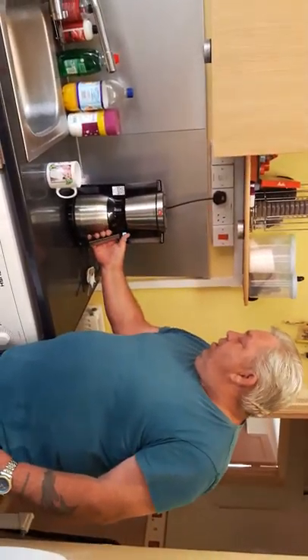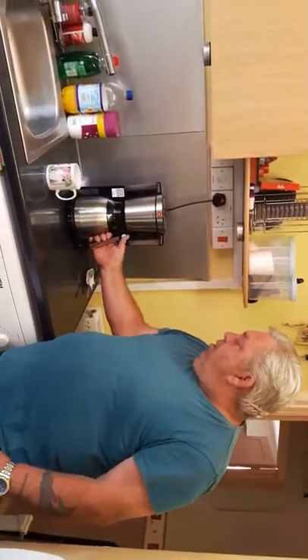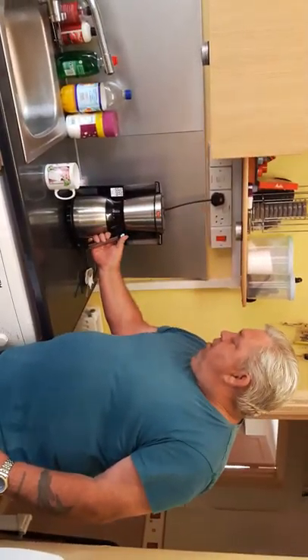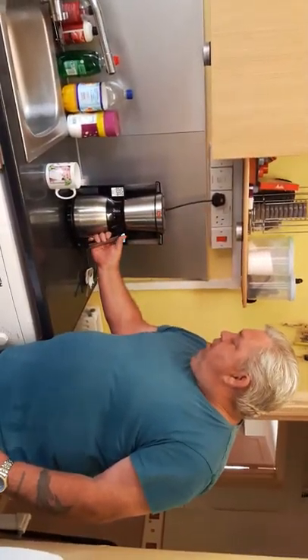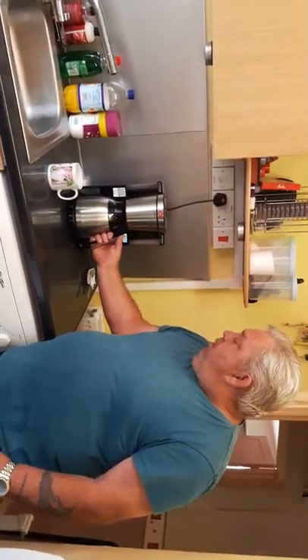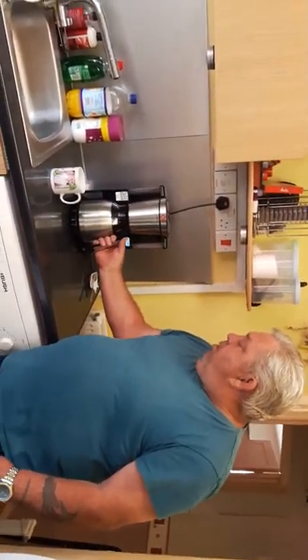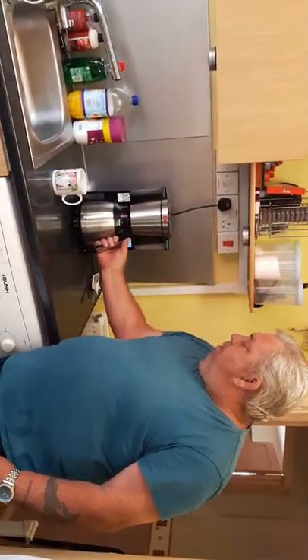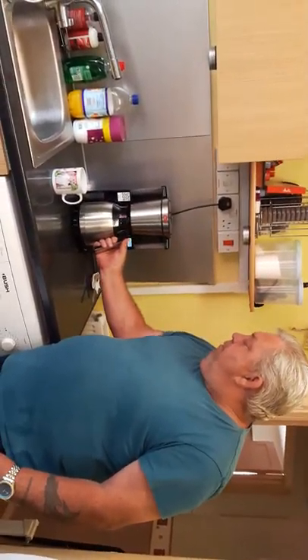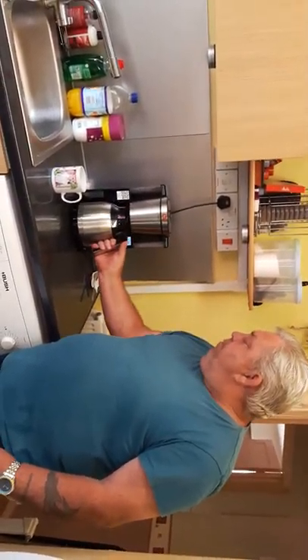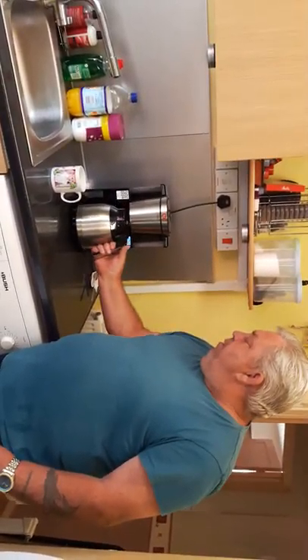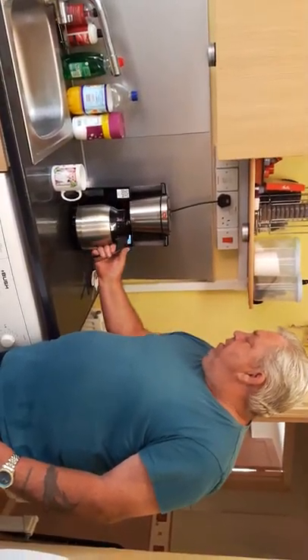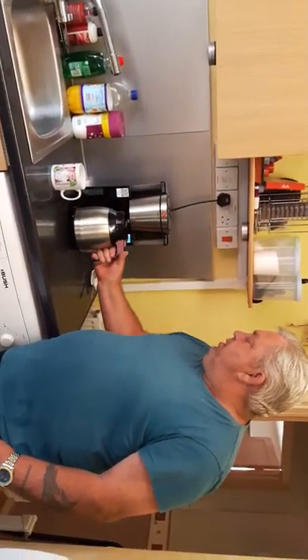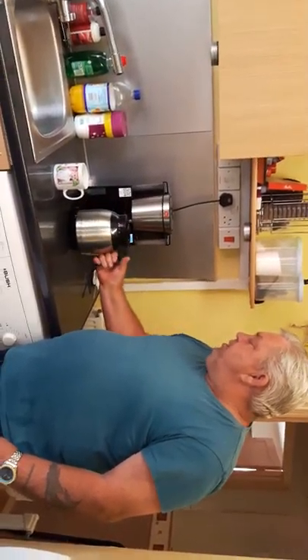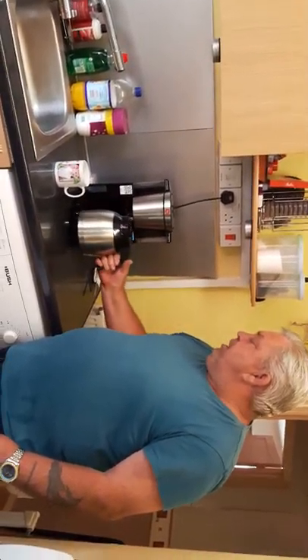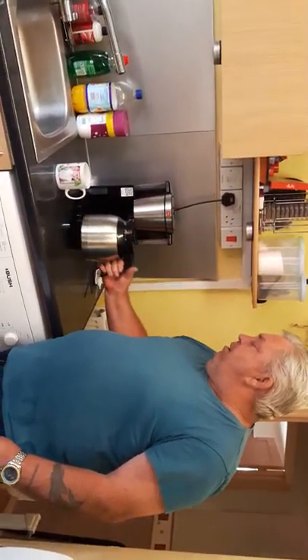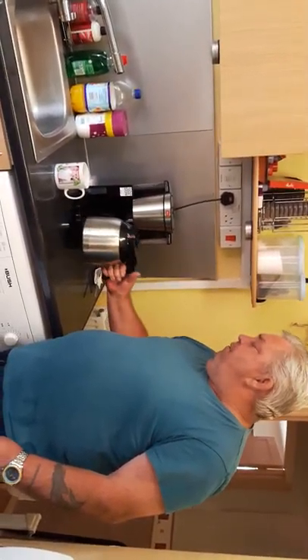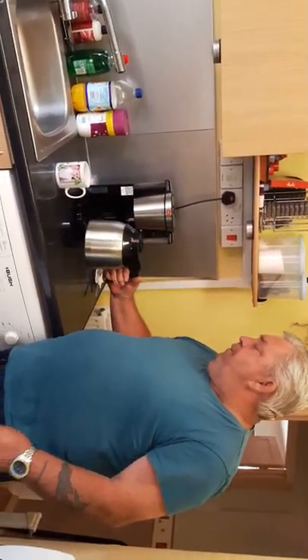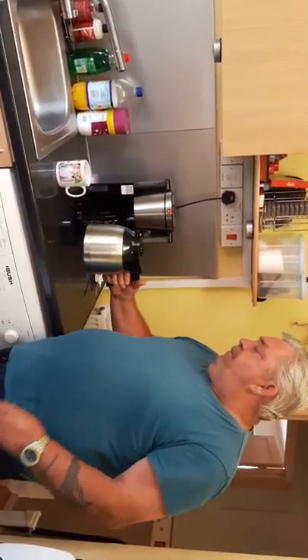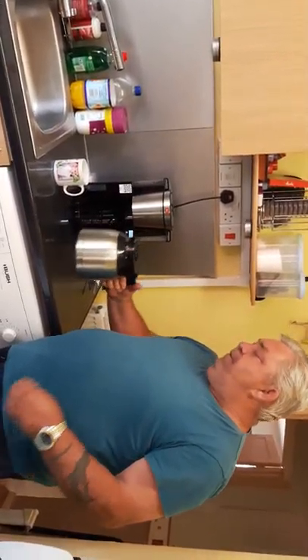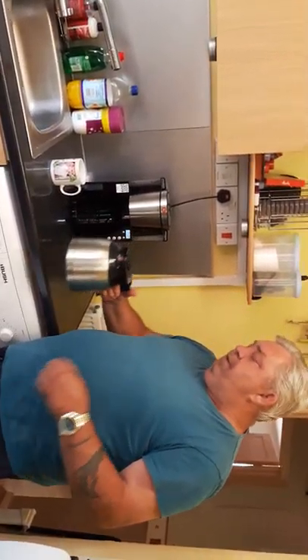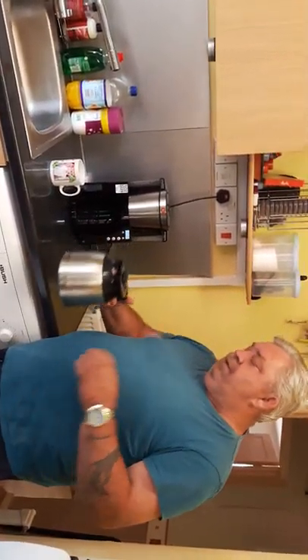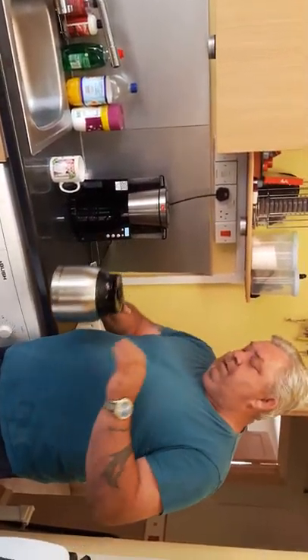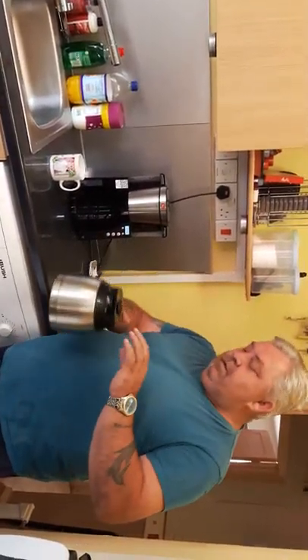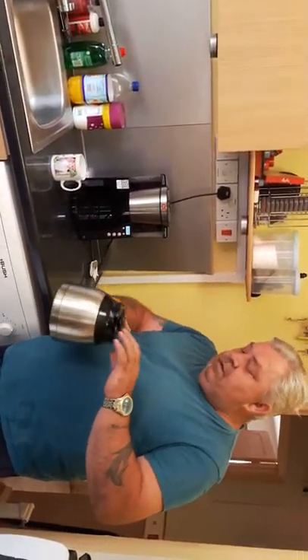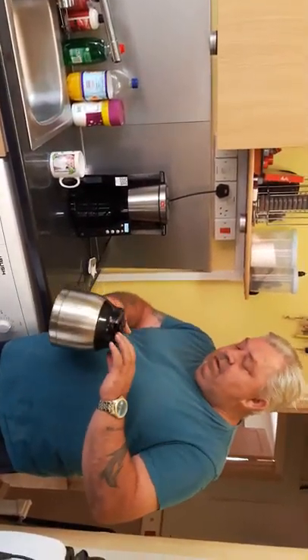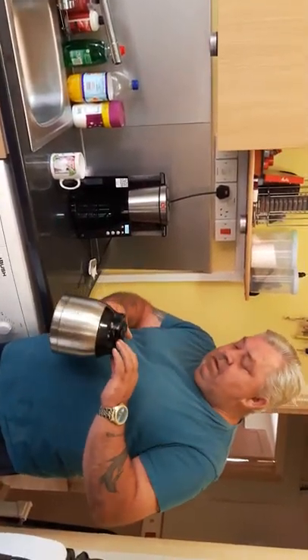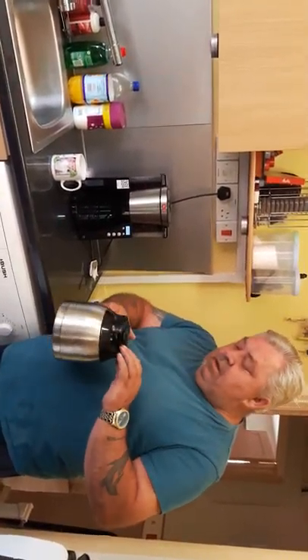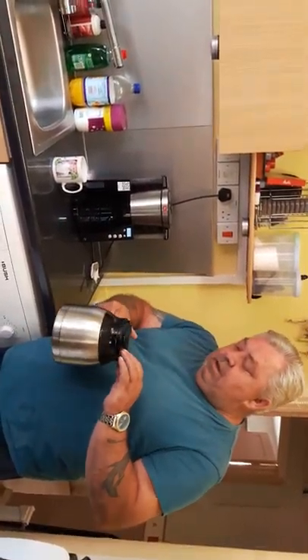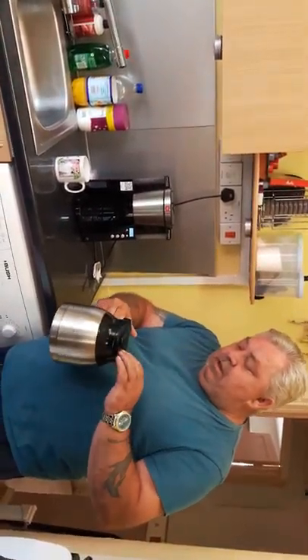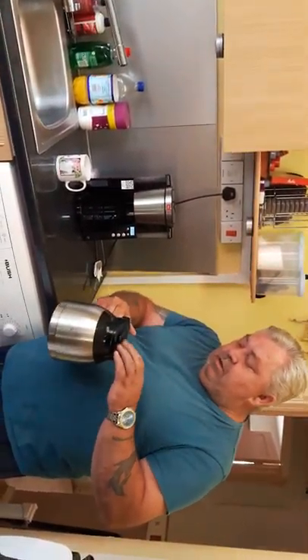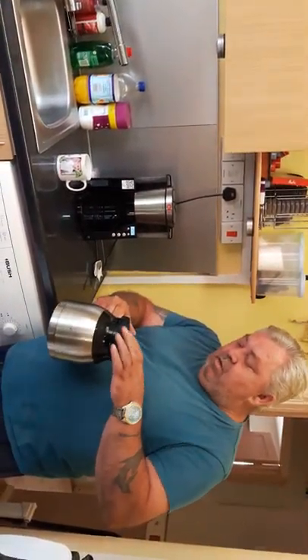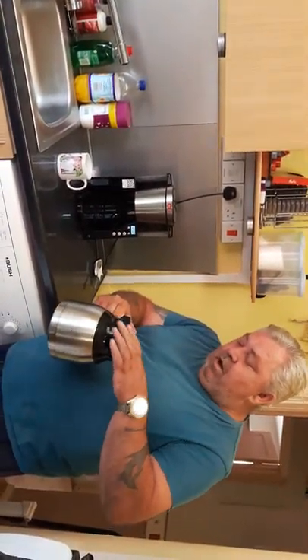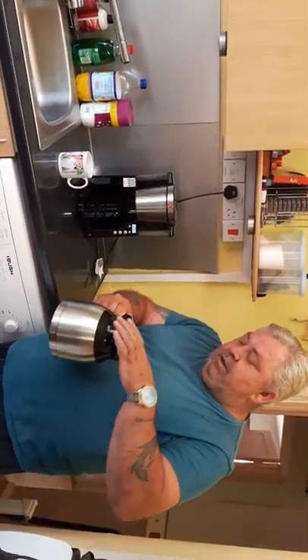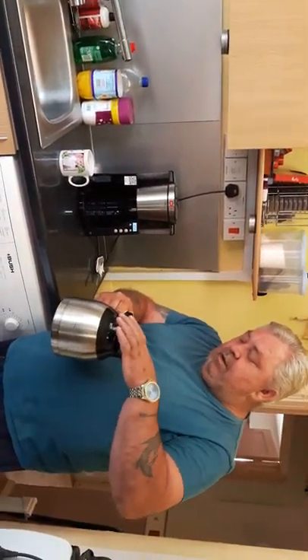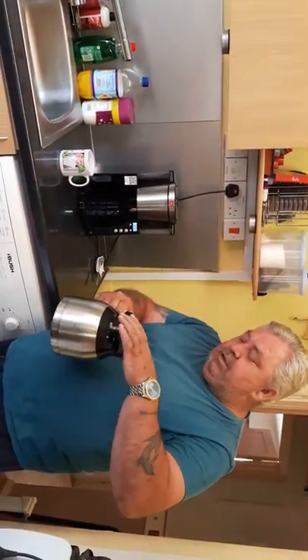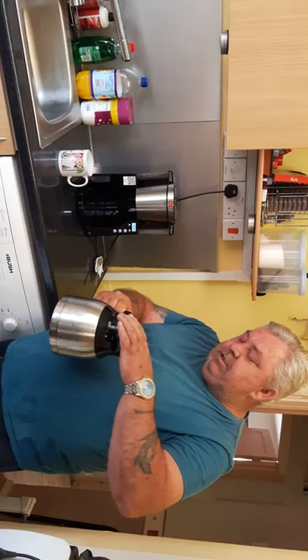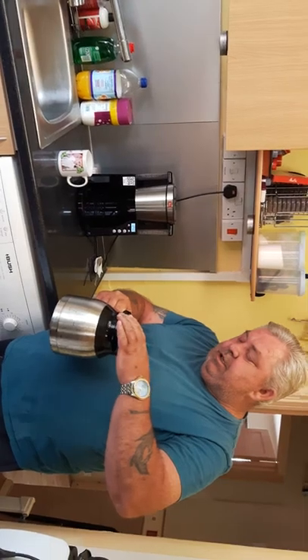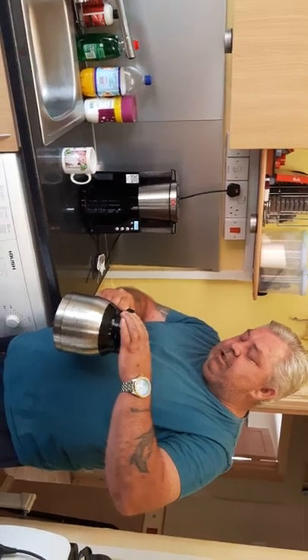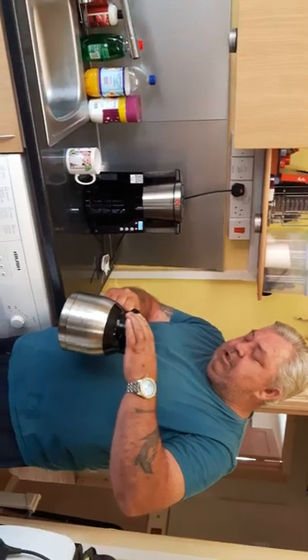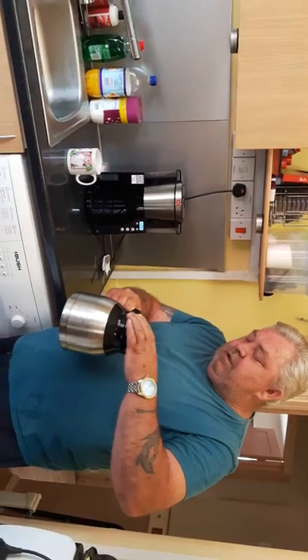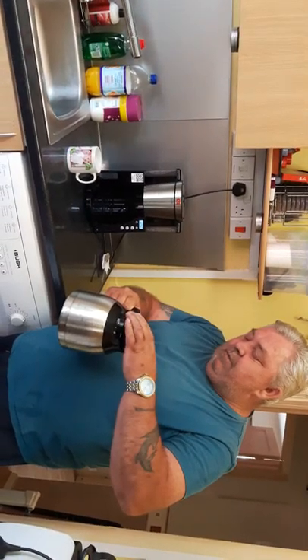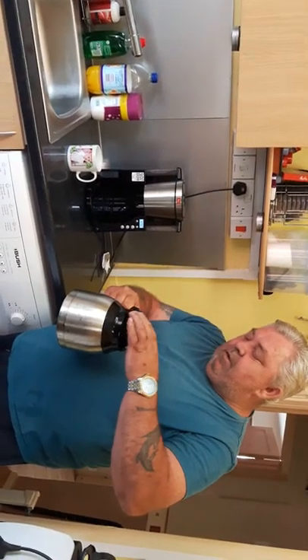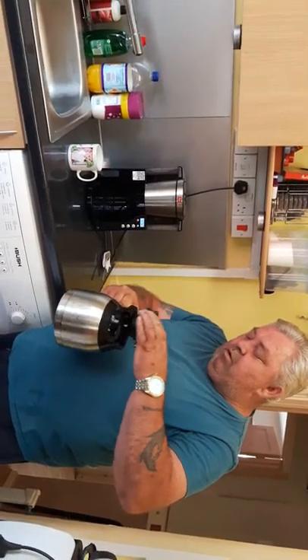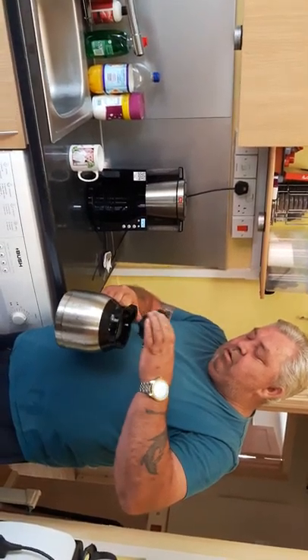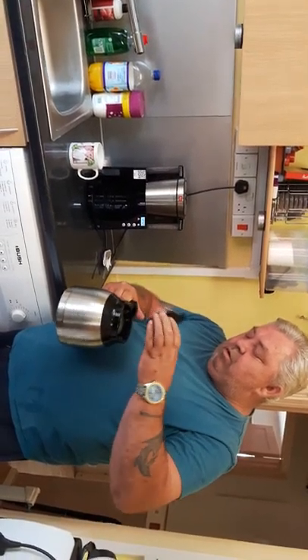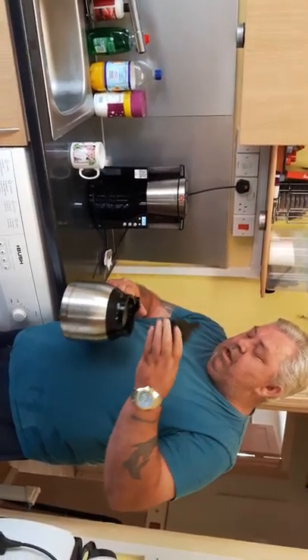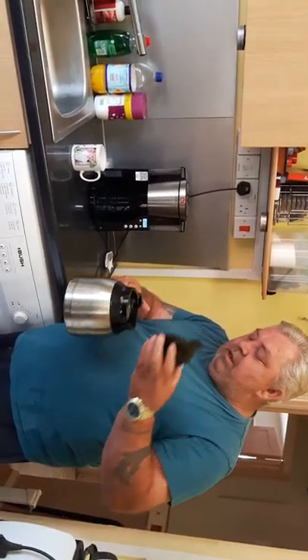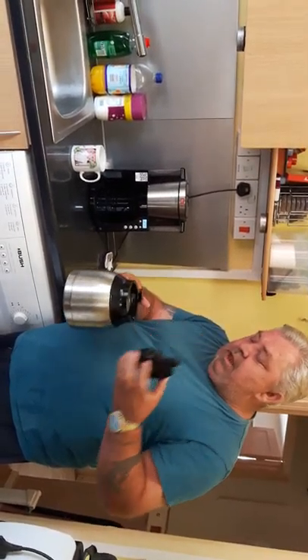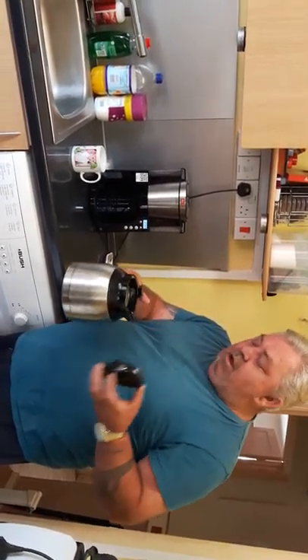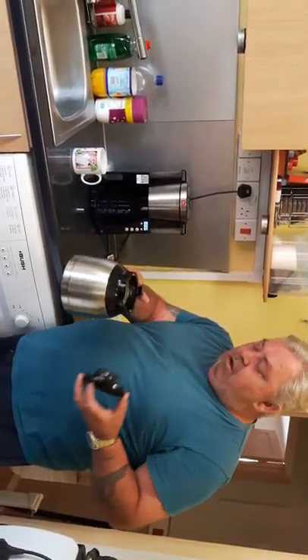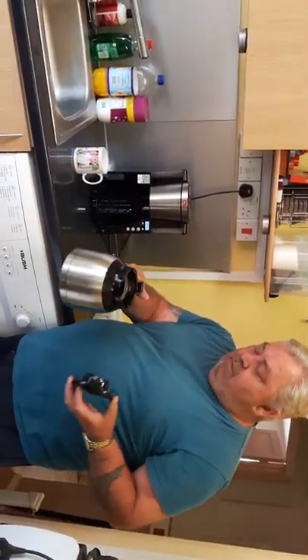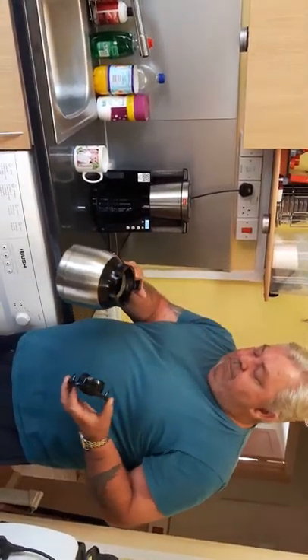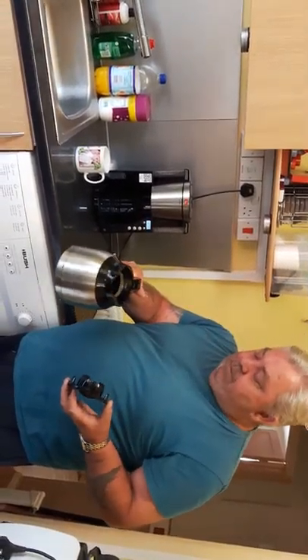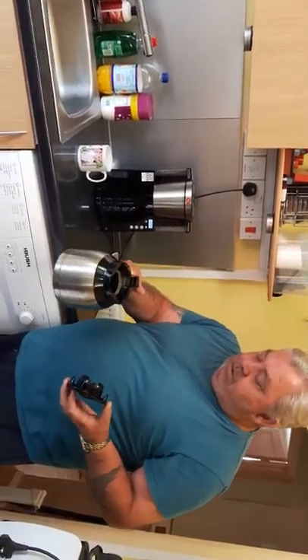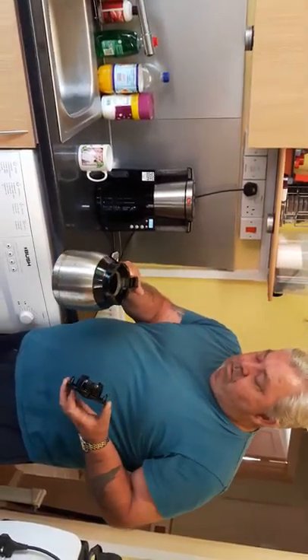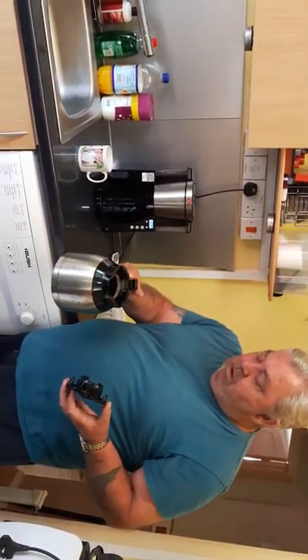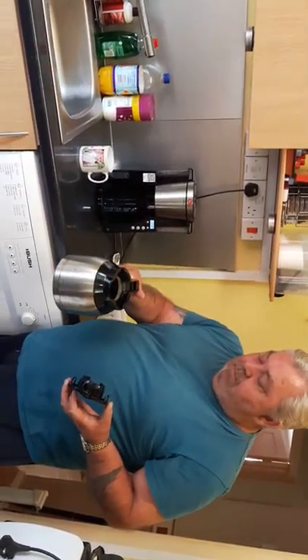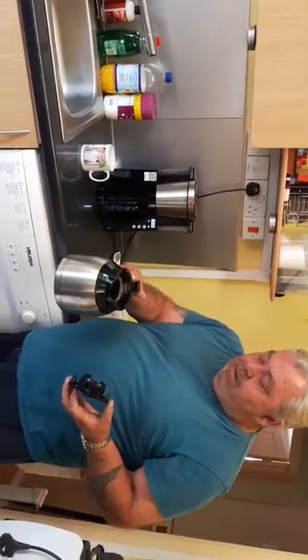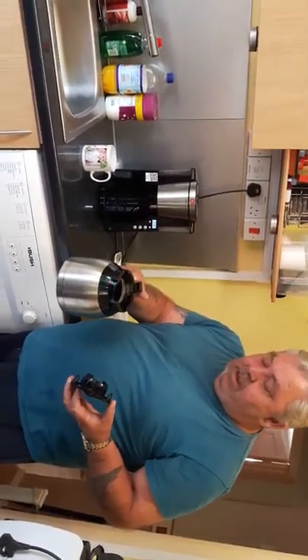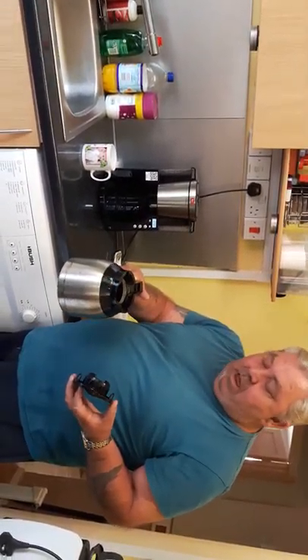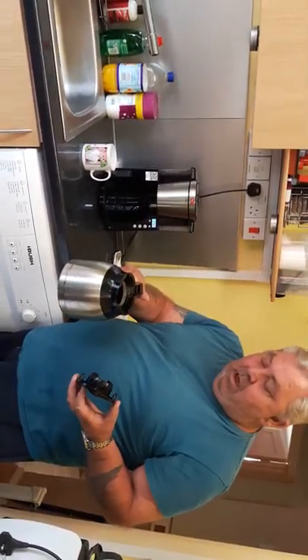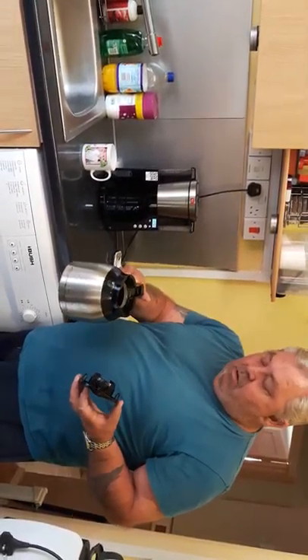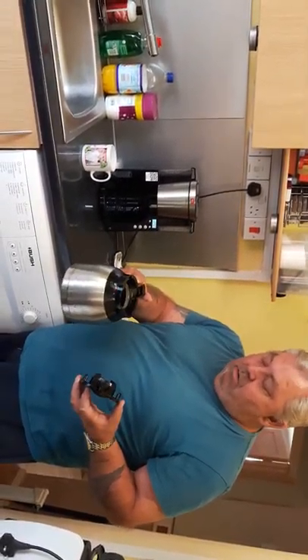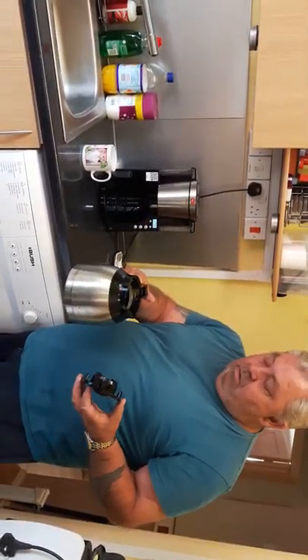The coffee pot itself is quite nice and easy to fill. You take that off and it's quite a big hole.